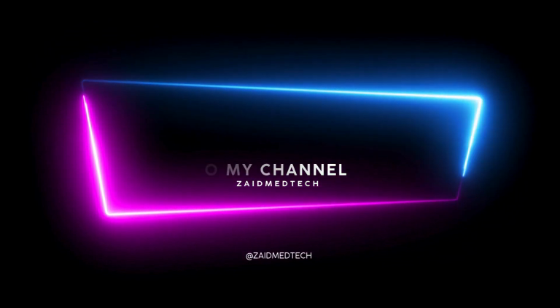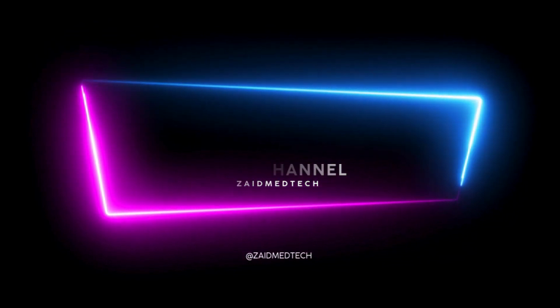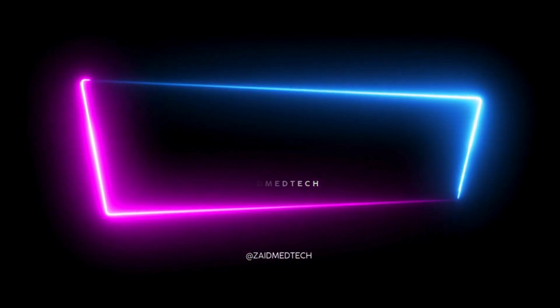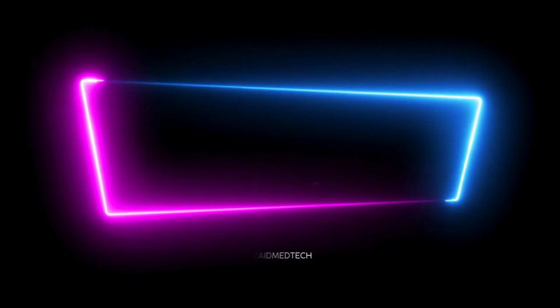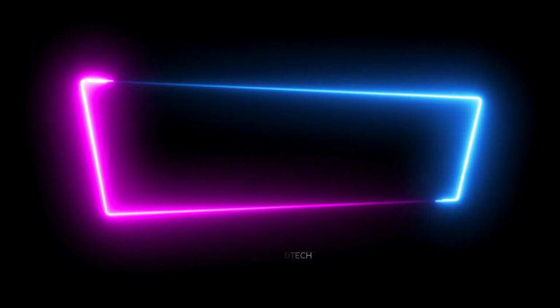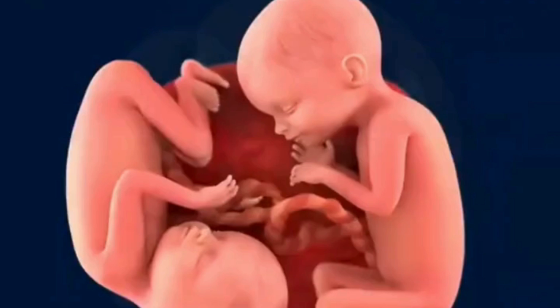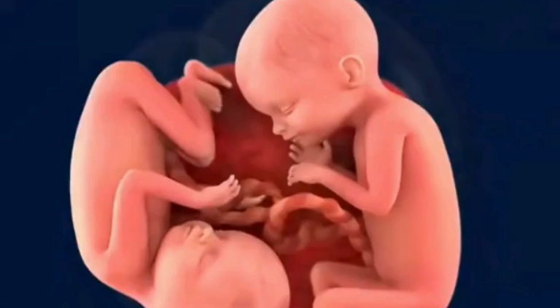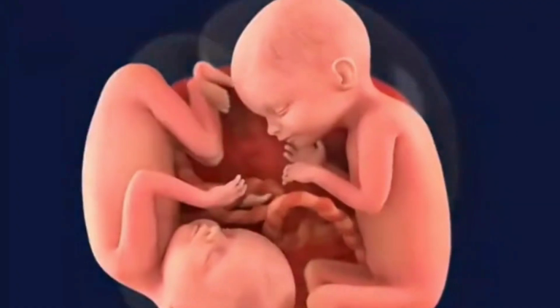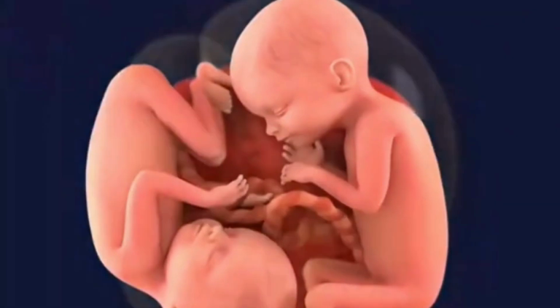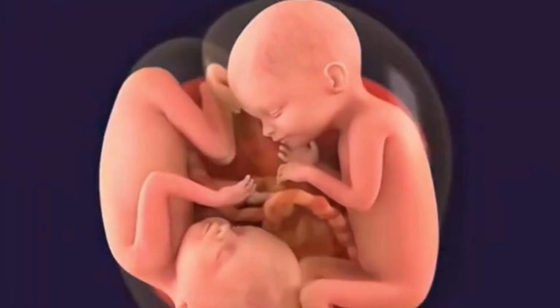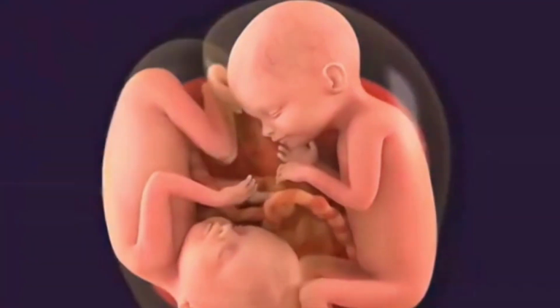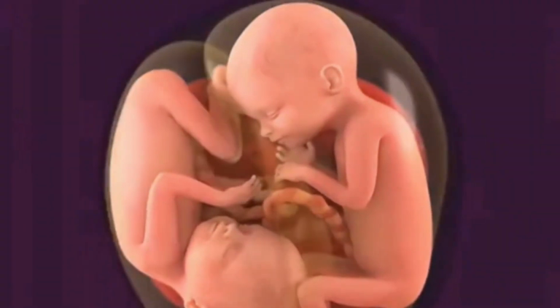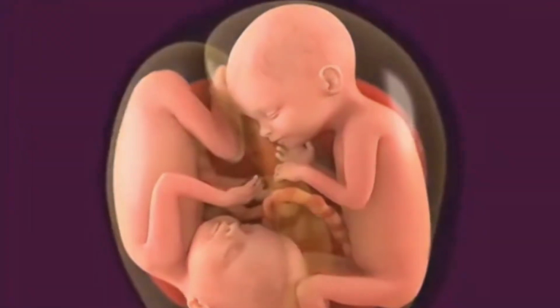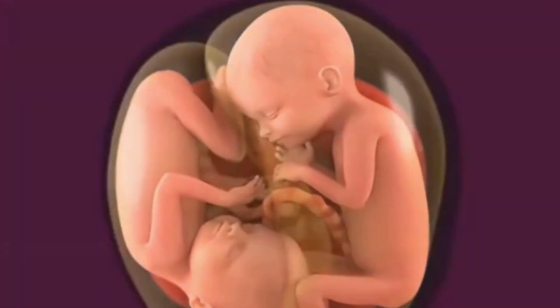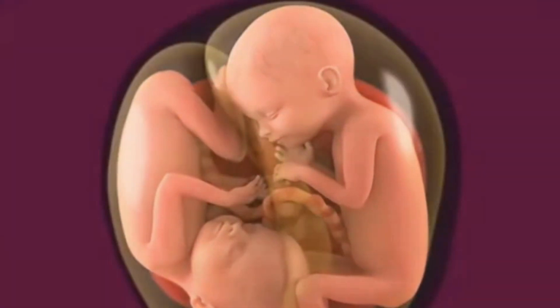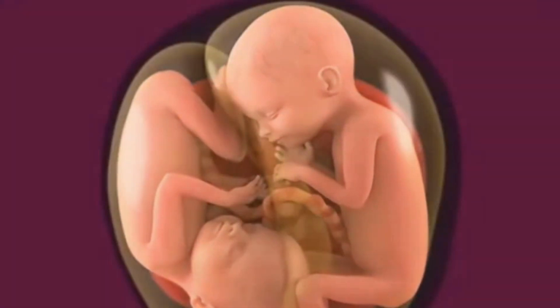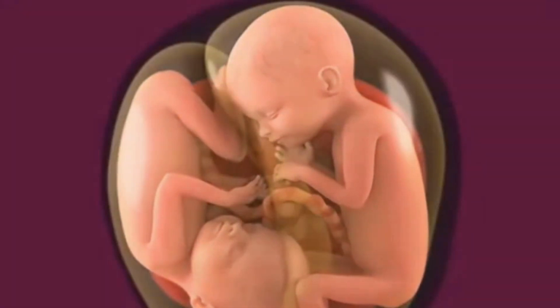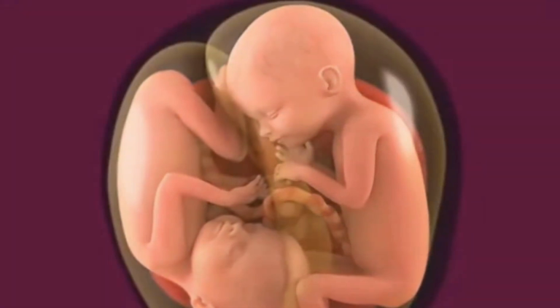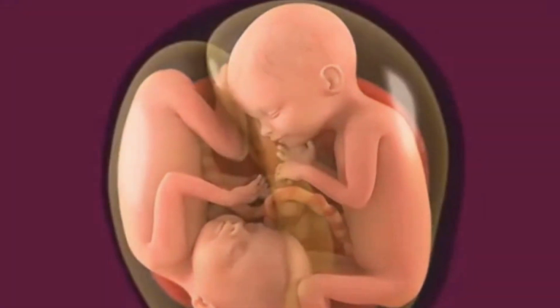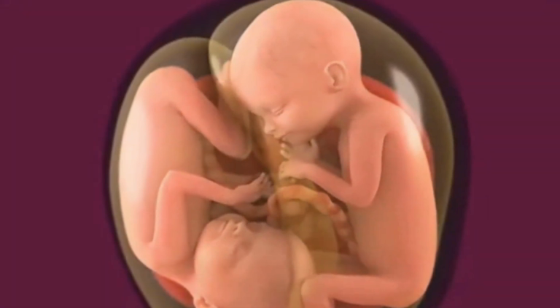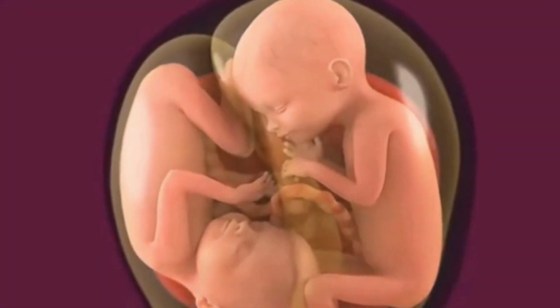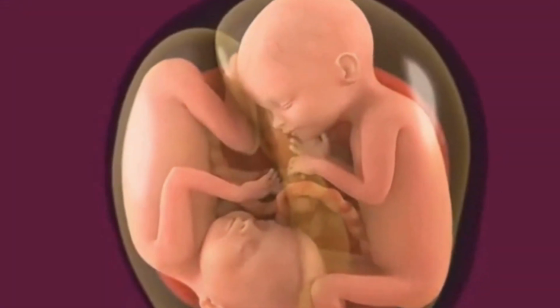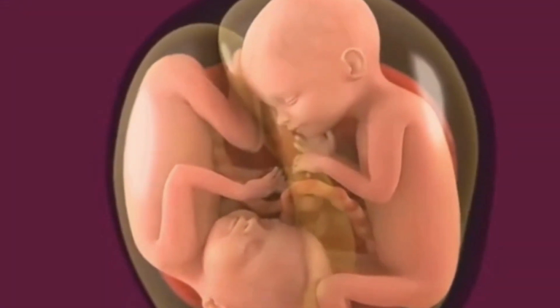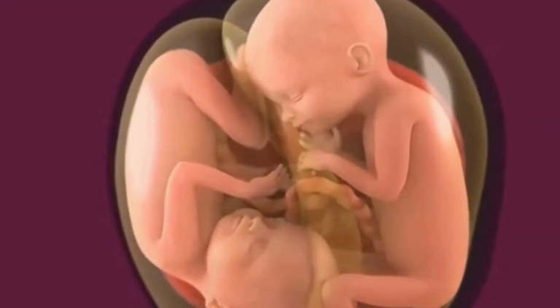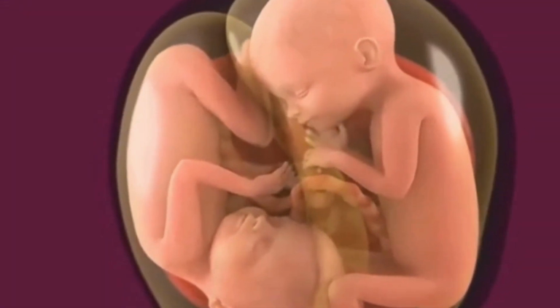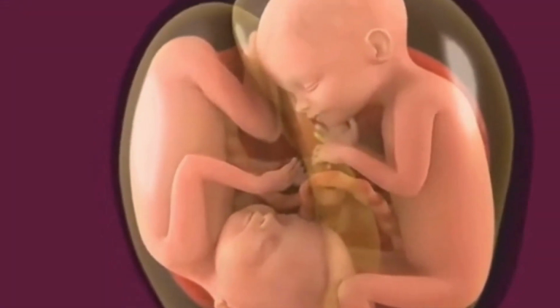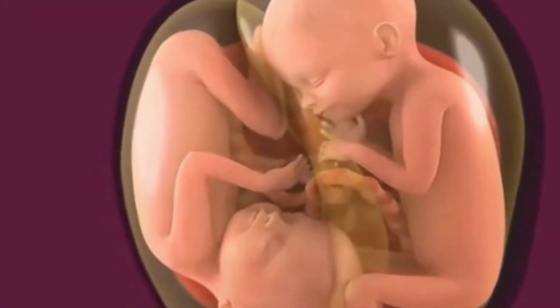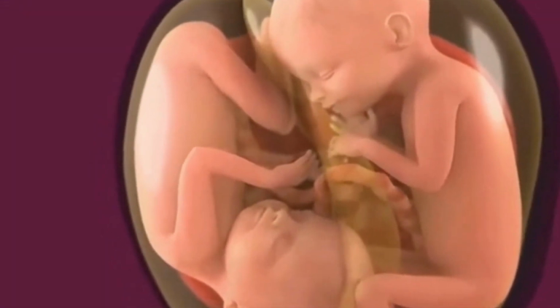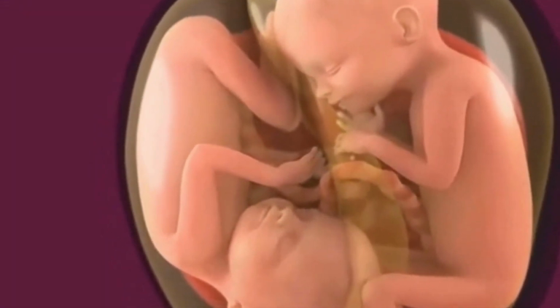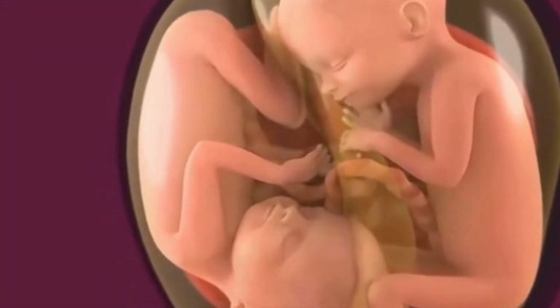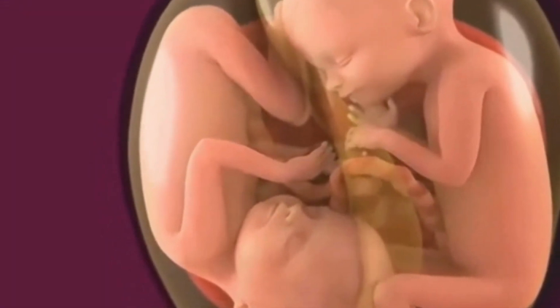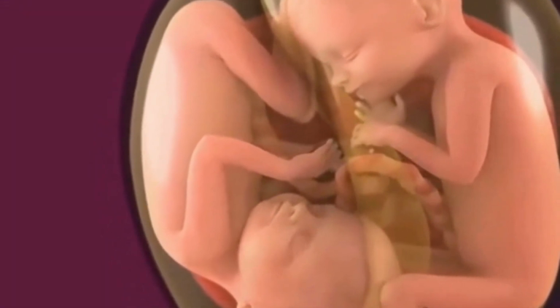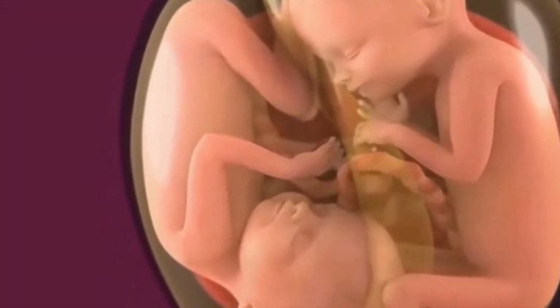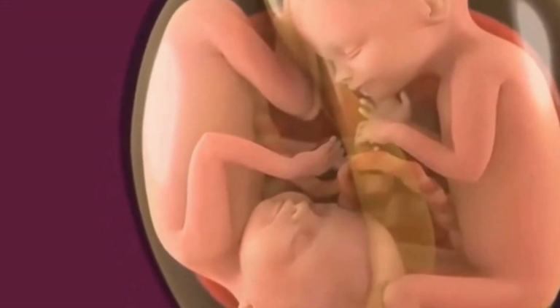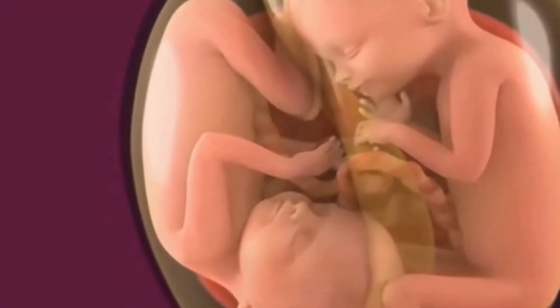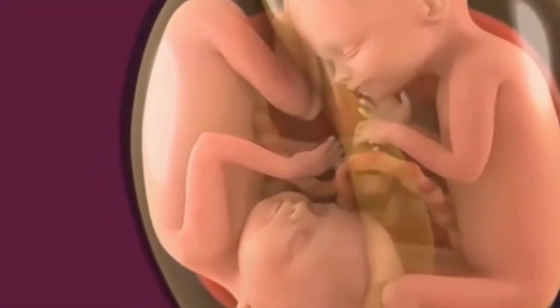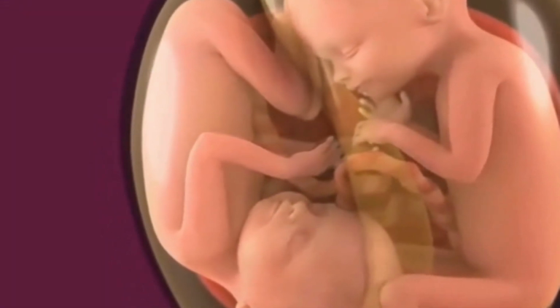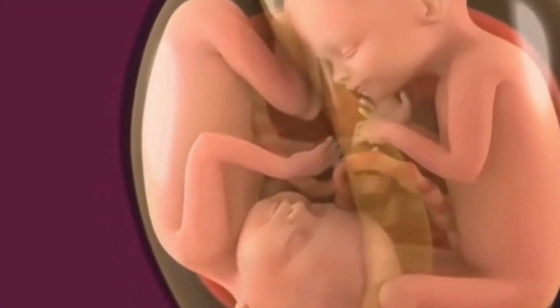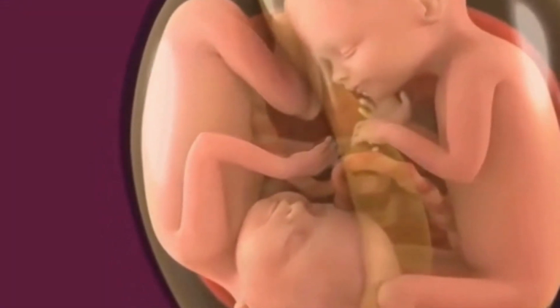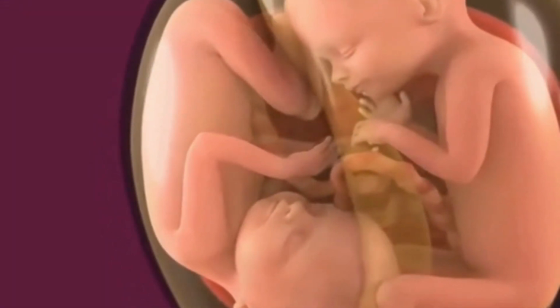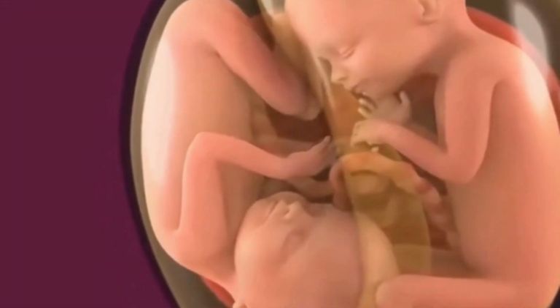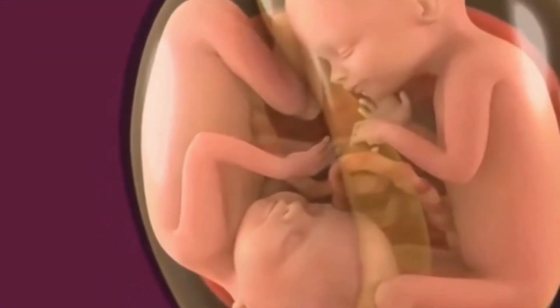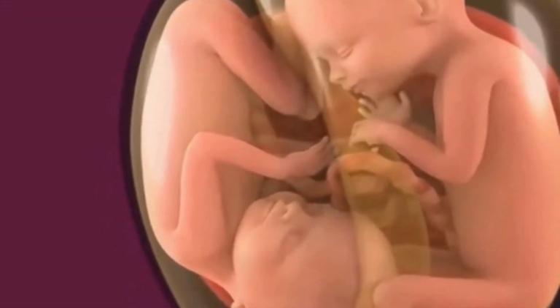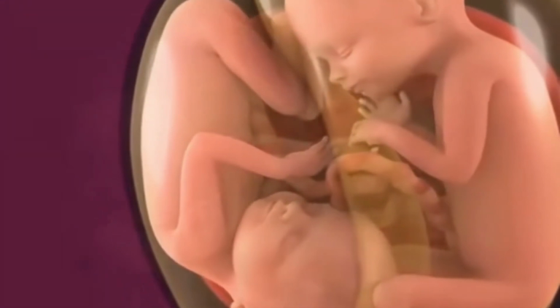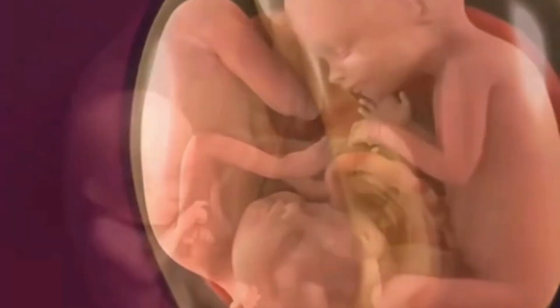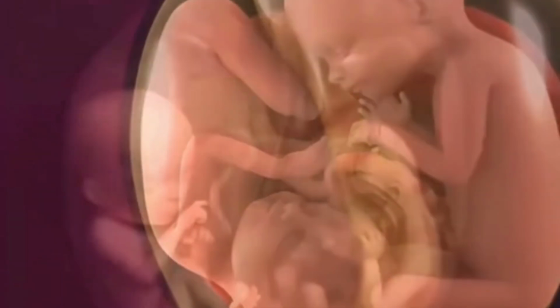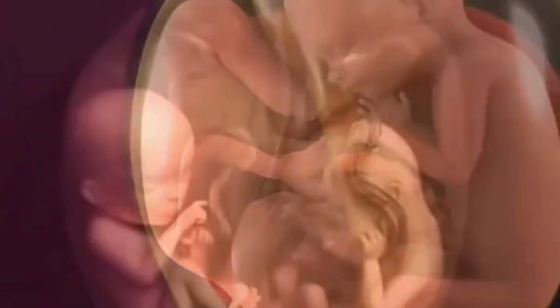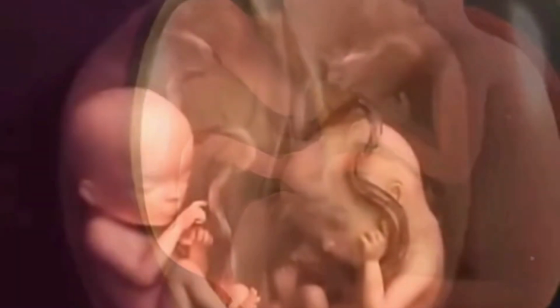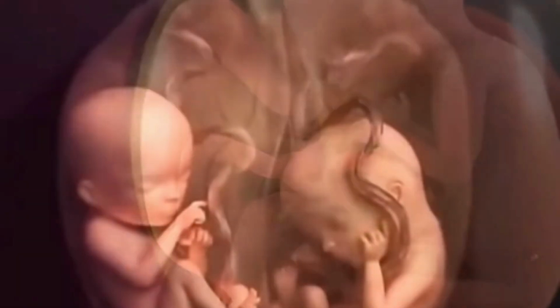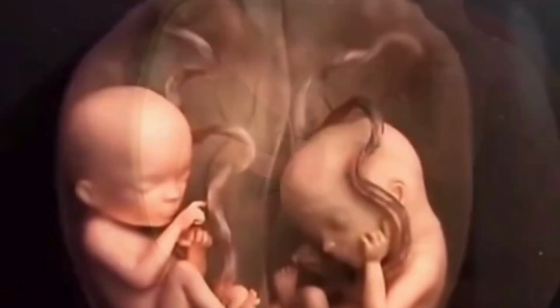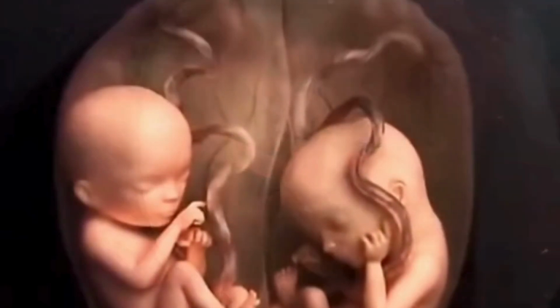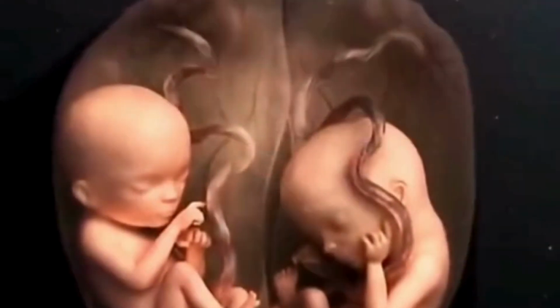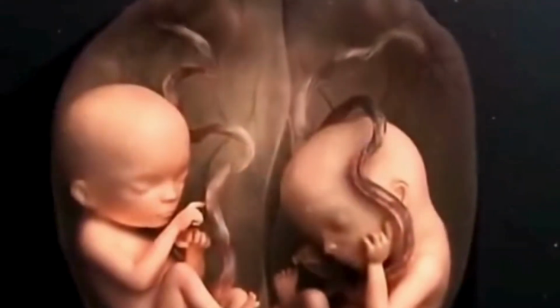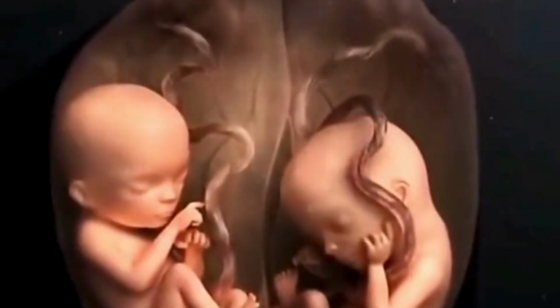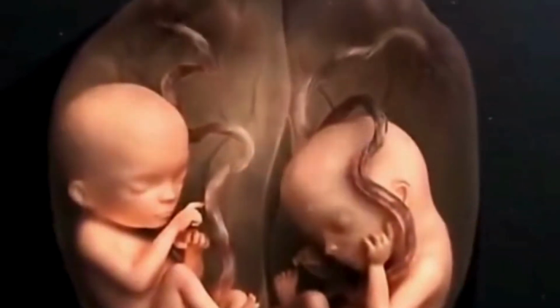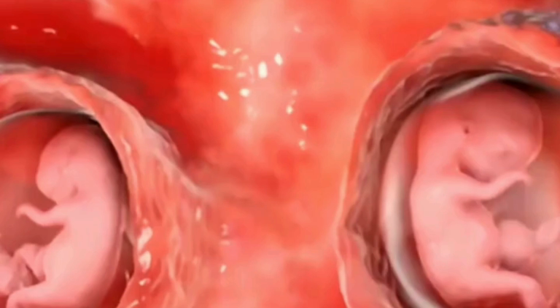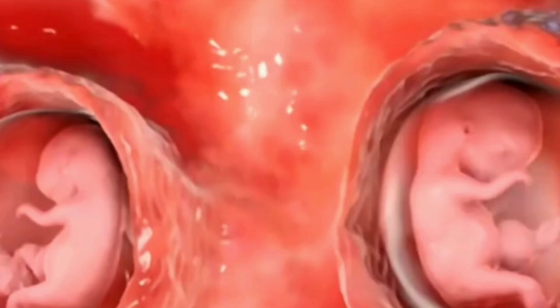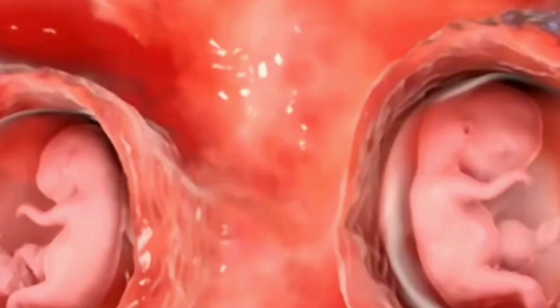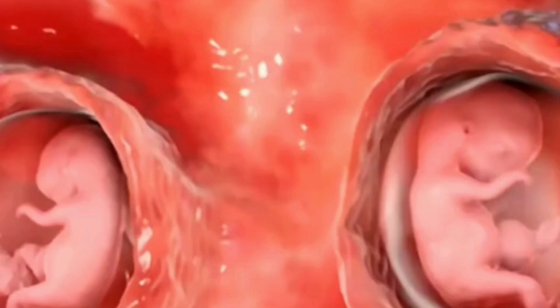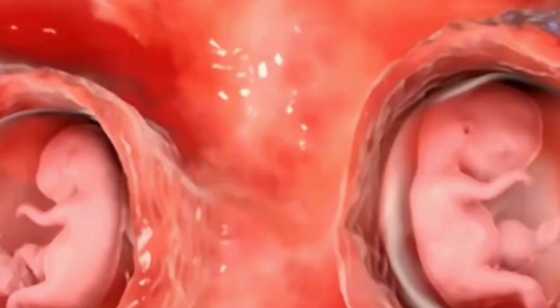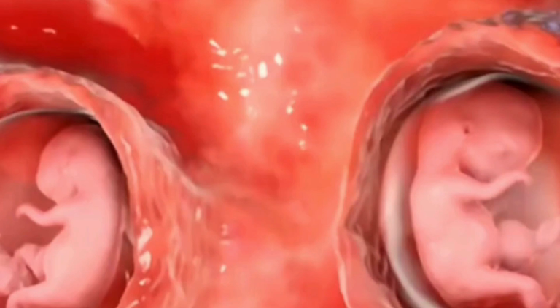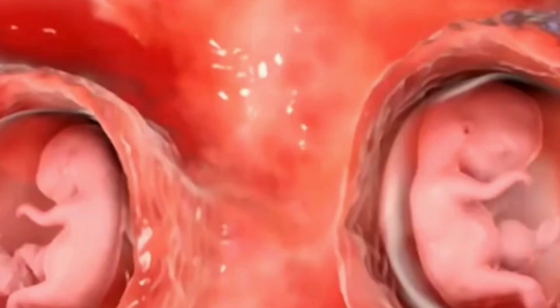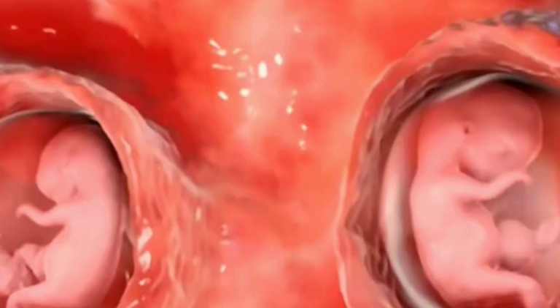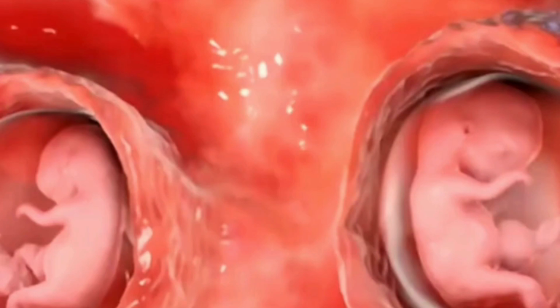I have noticed that most people have misconceptions about how twins form. This video will explain it all clearly at once.